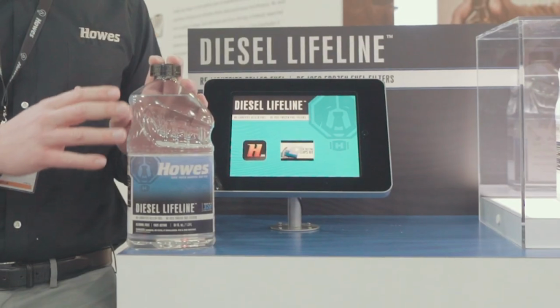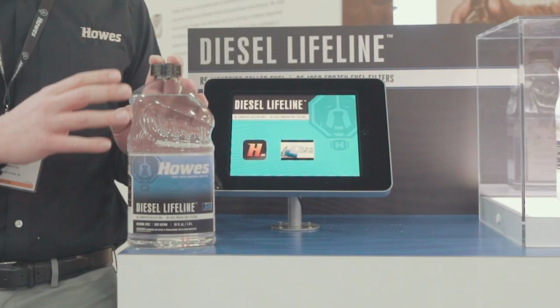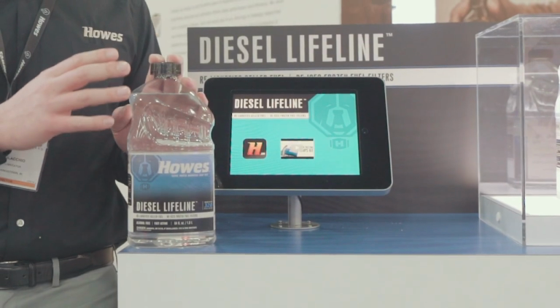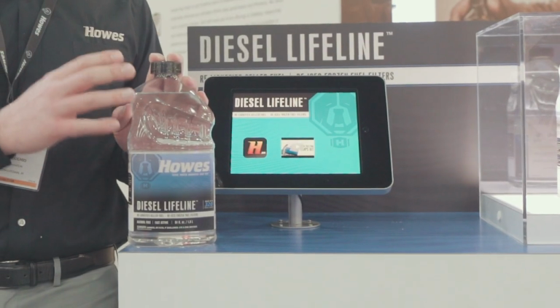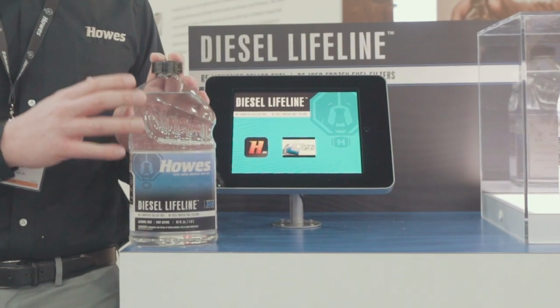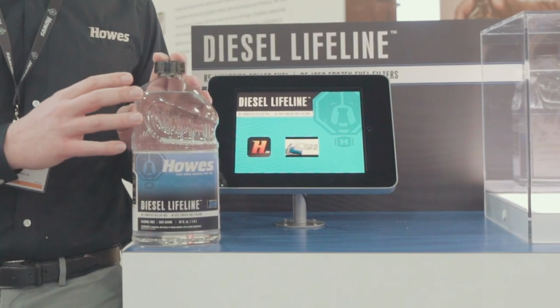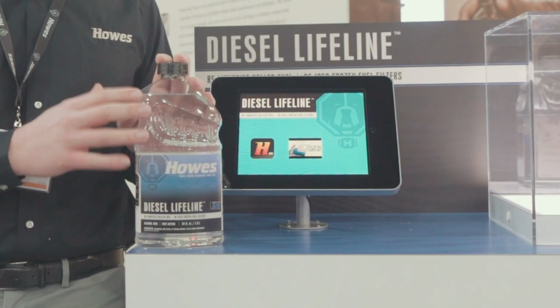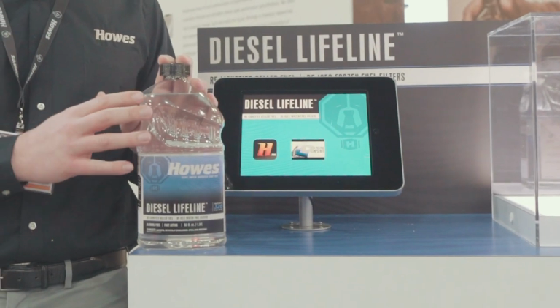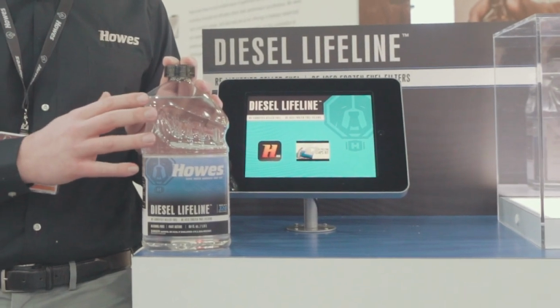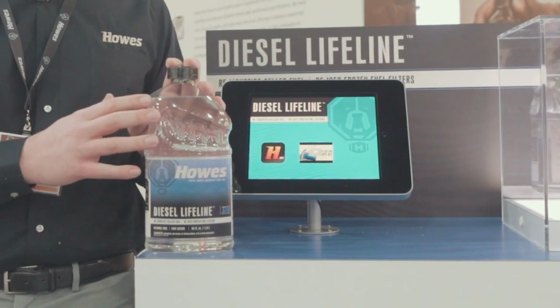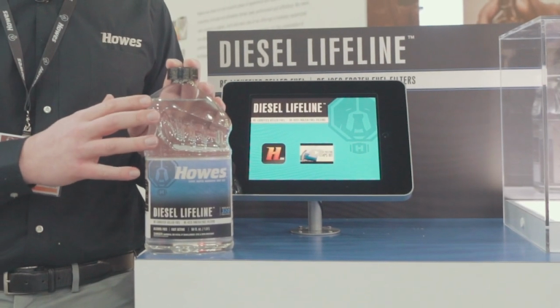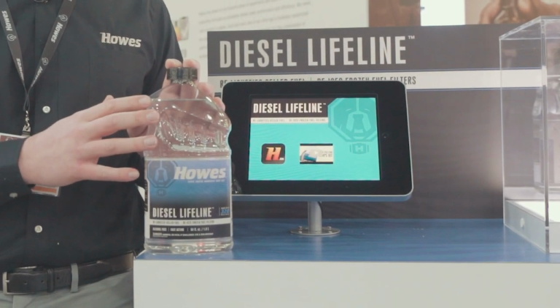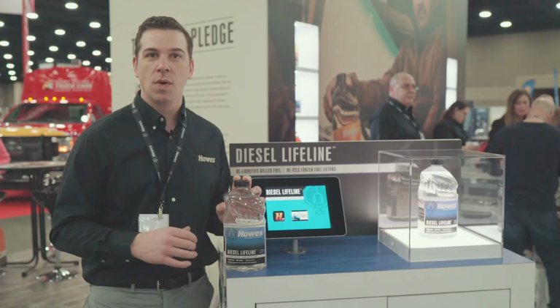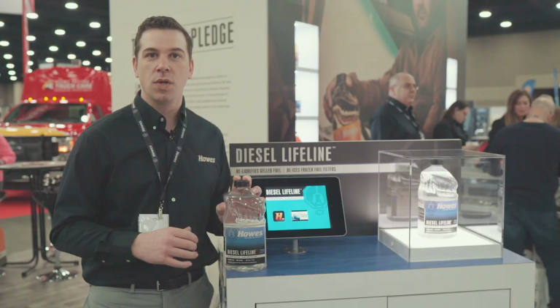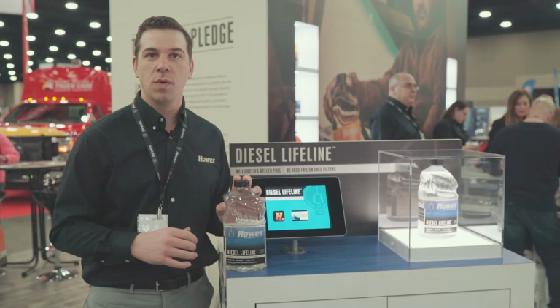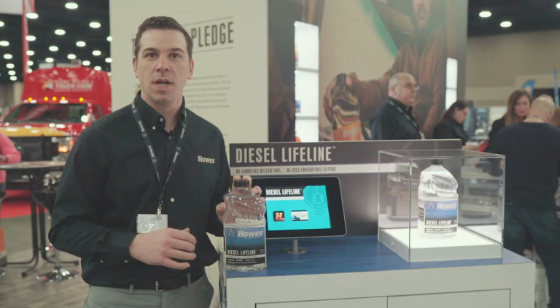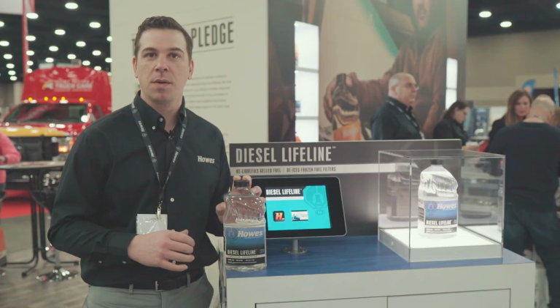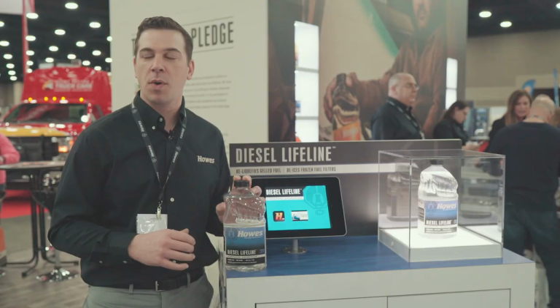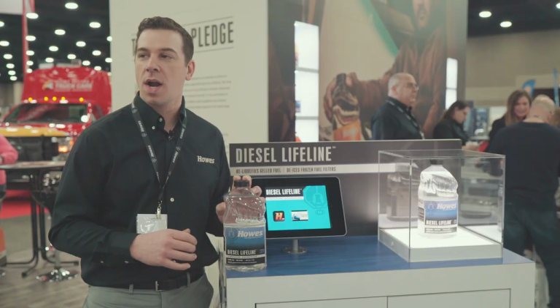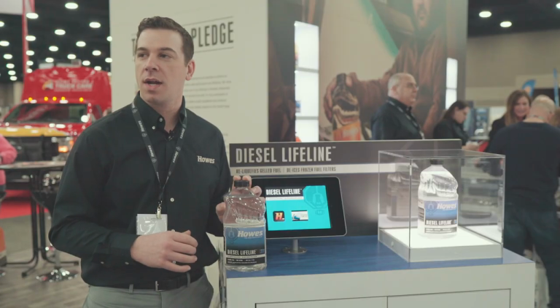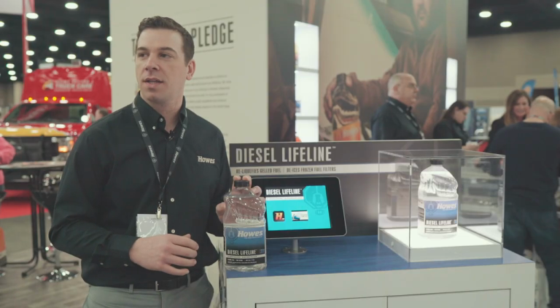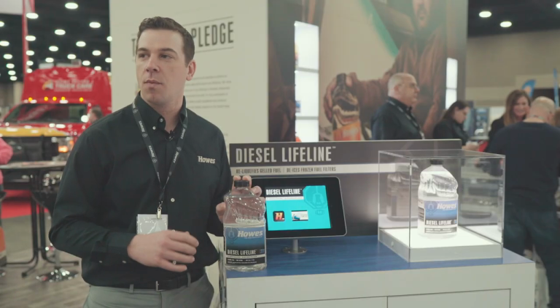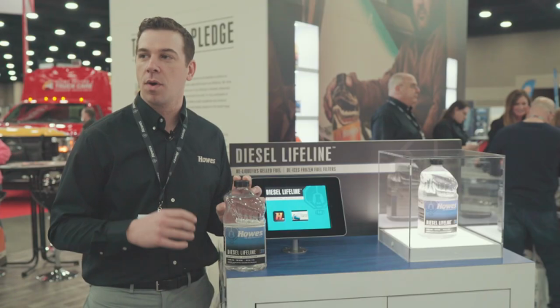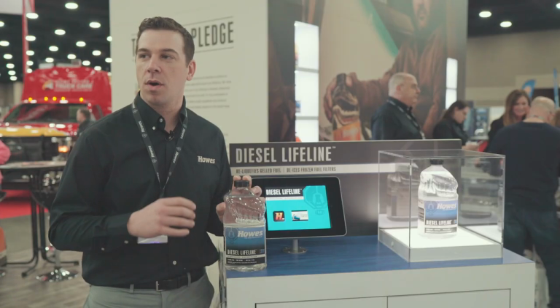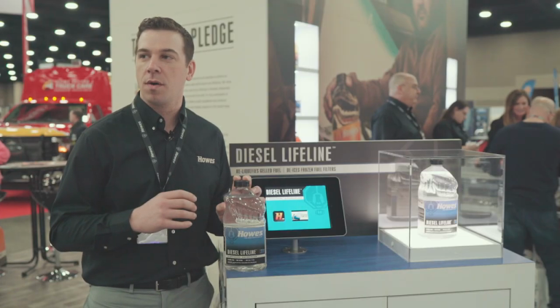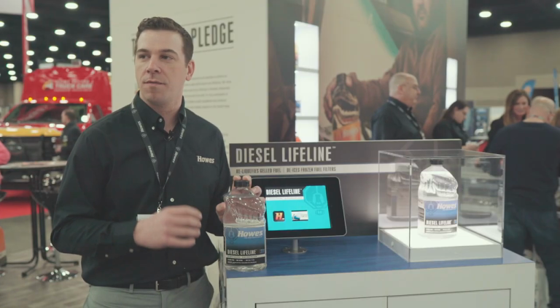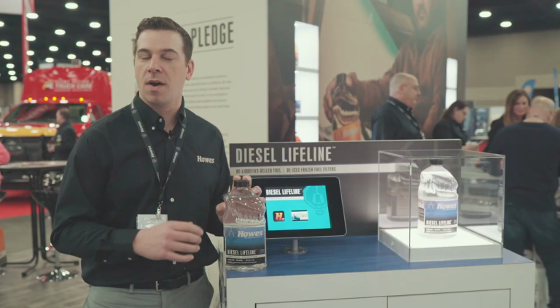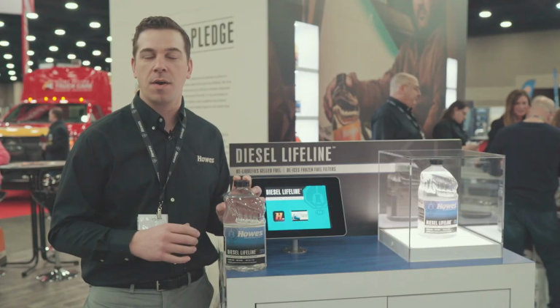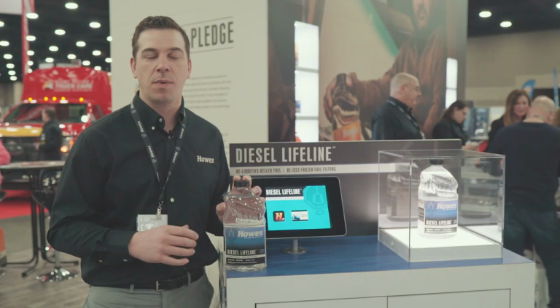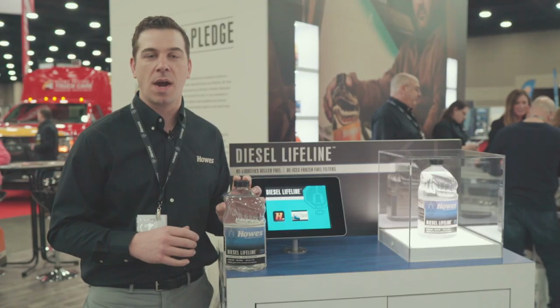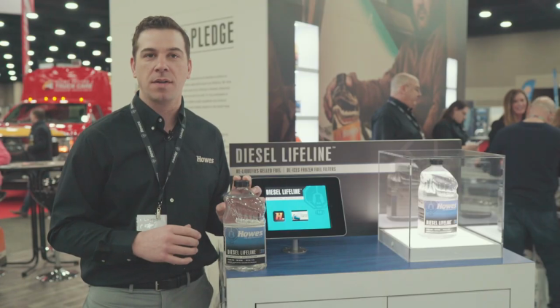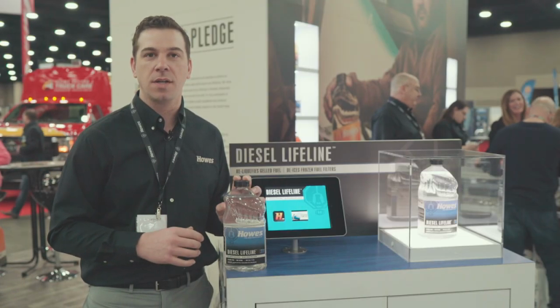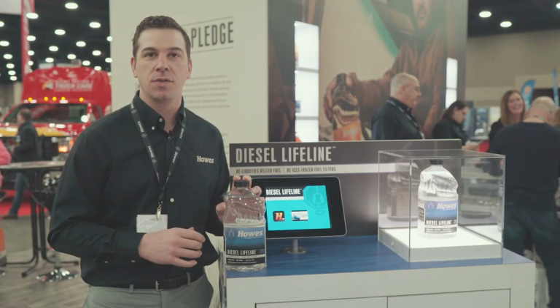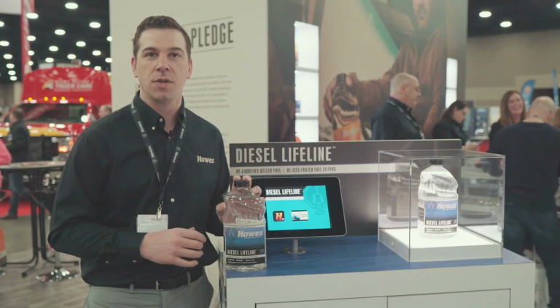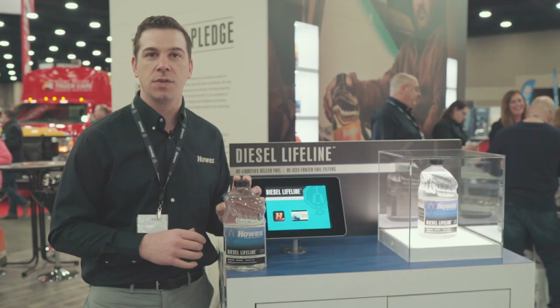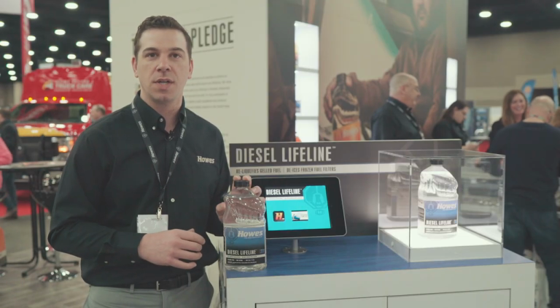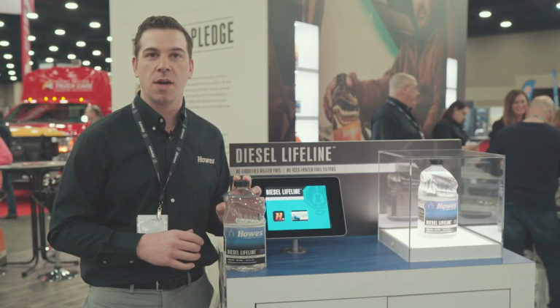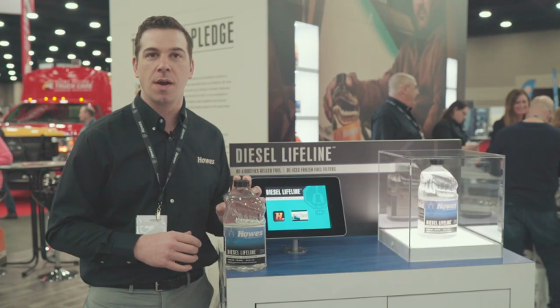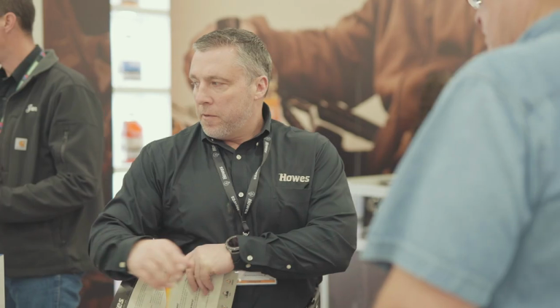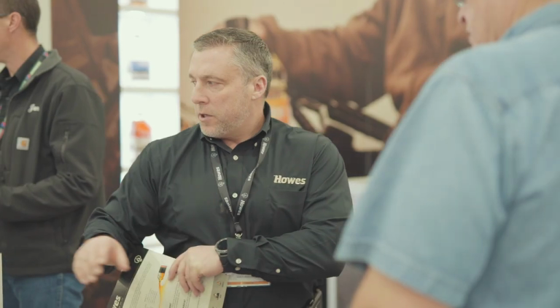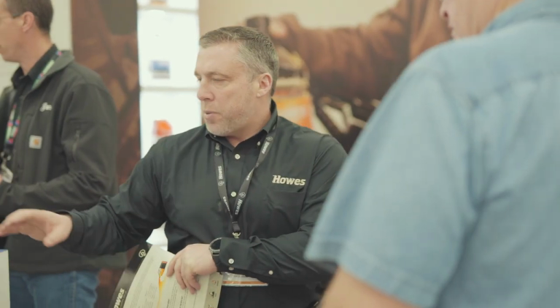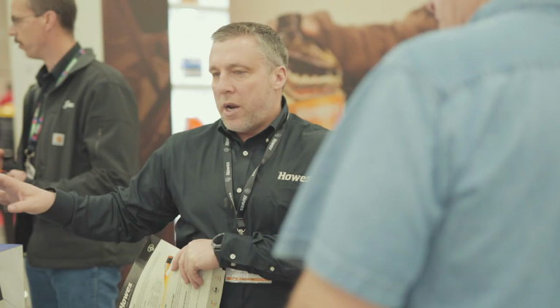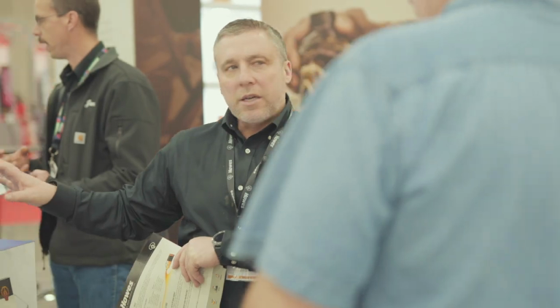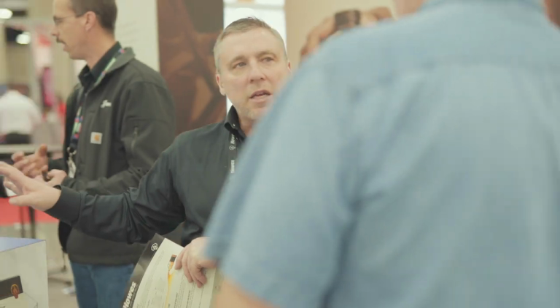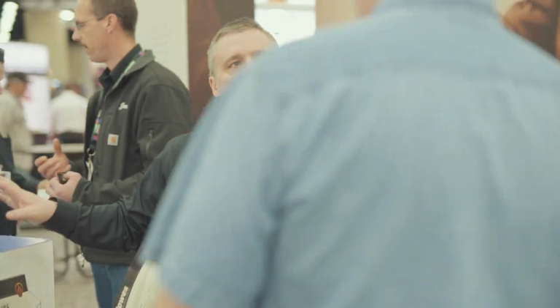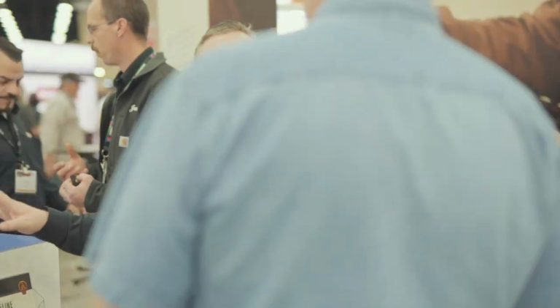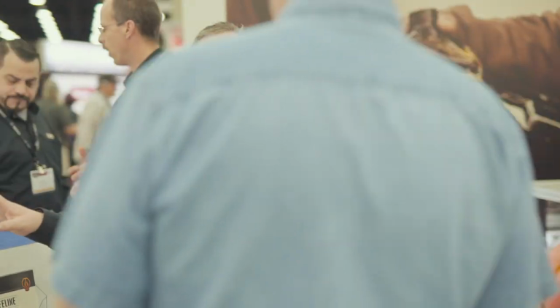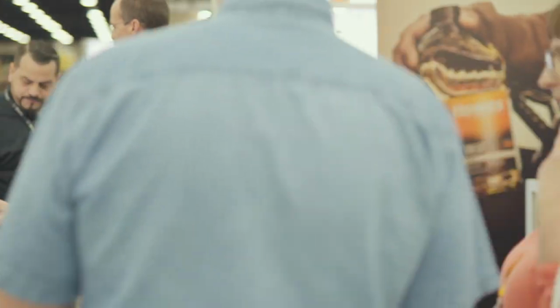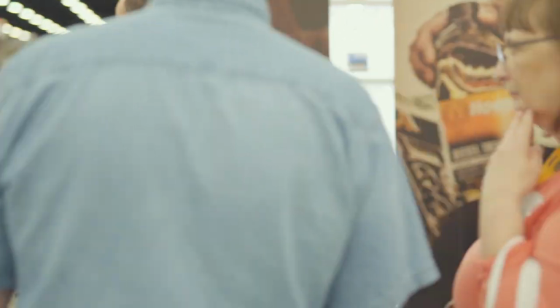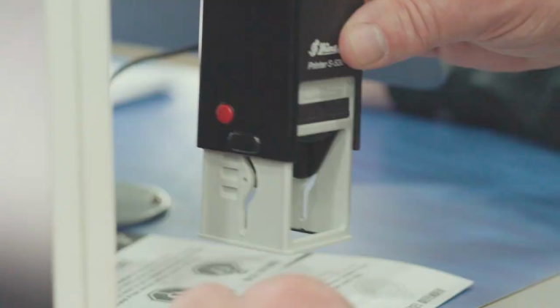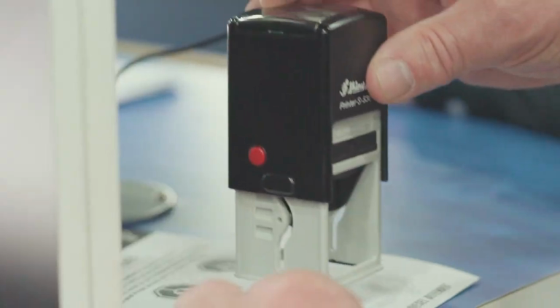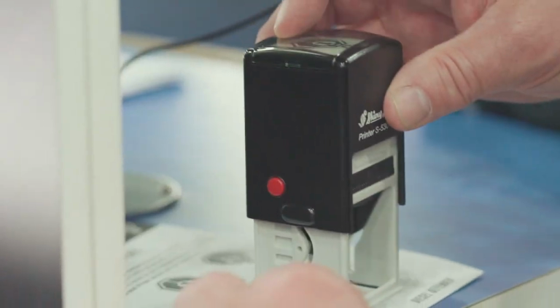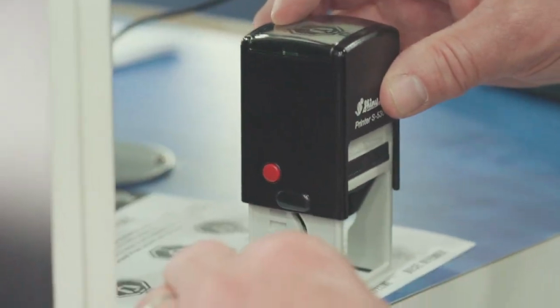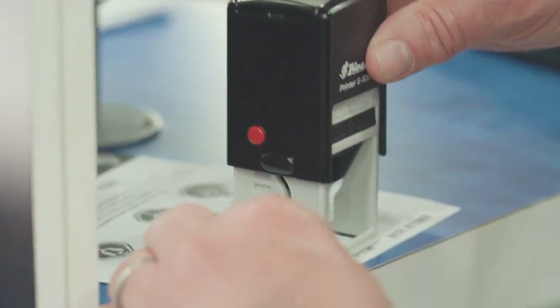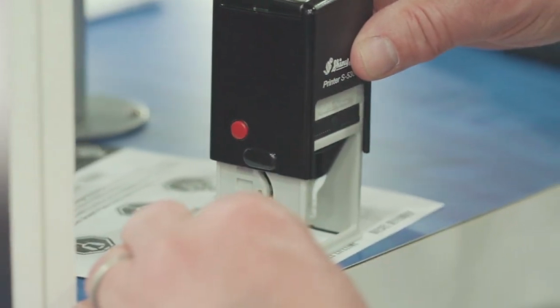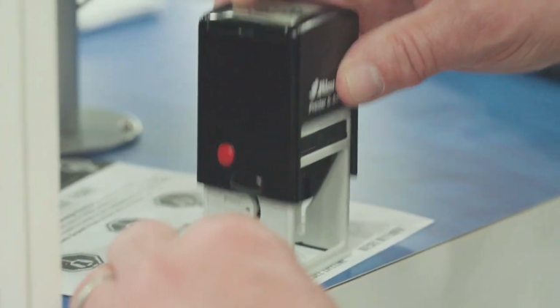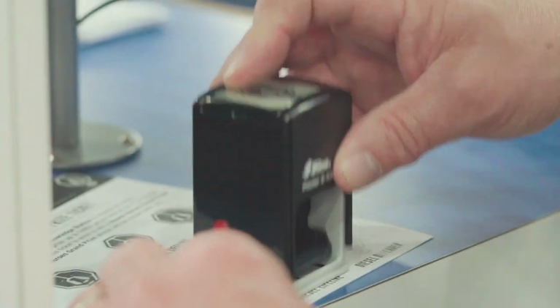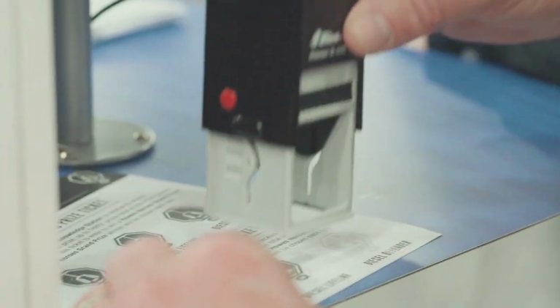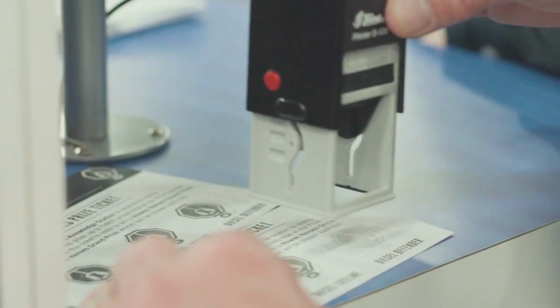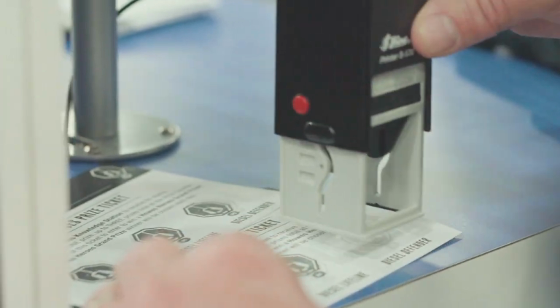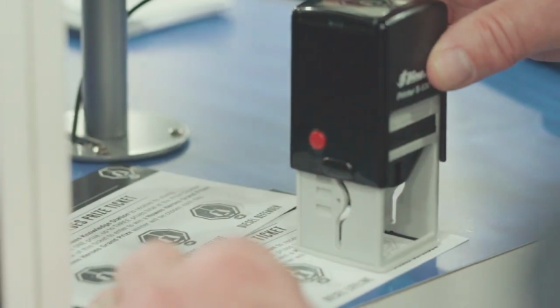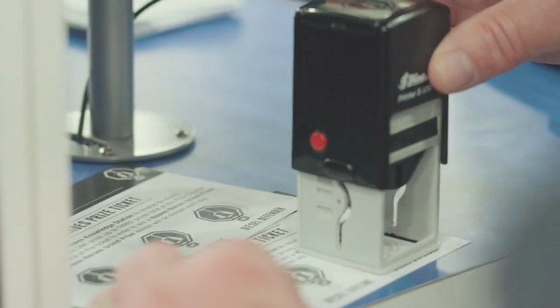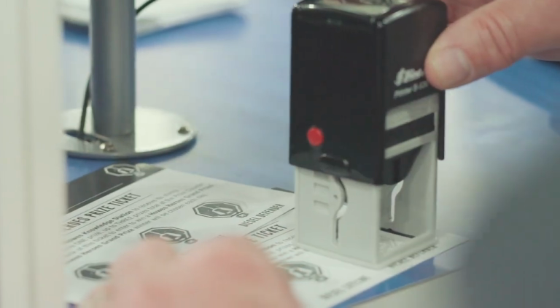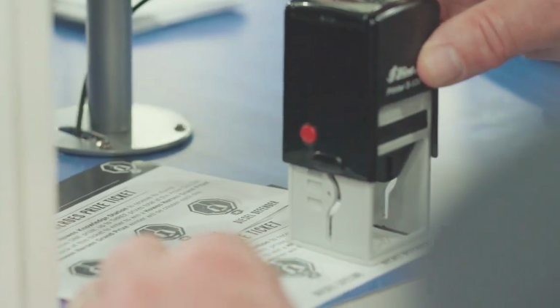Diesel Lifeline is a new and unique product that we're very proud to introduce here at the show. Look forward to seeing it in the fall.